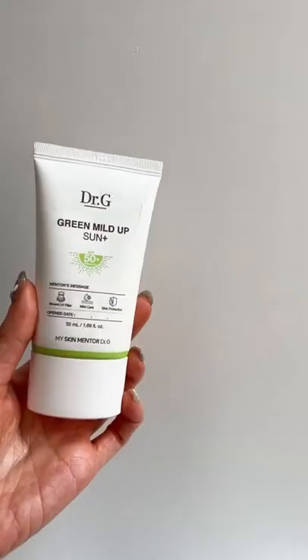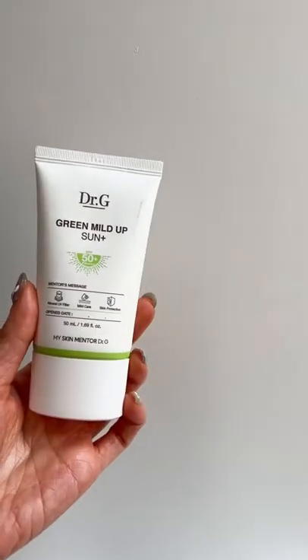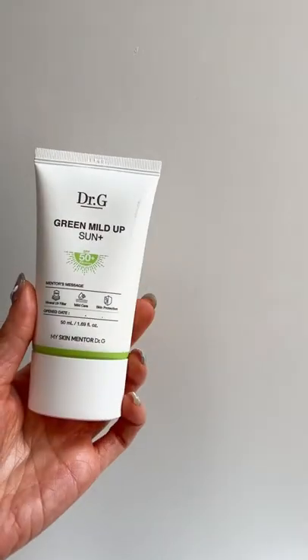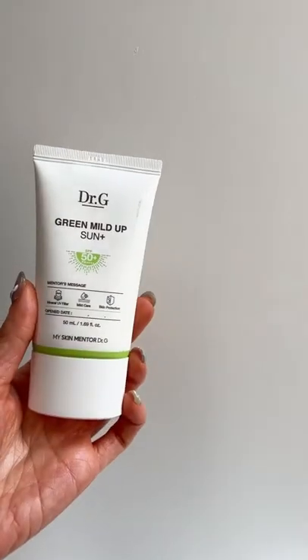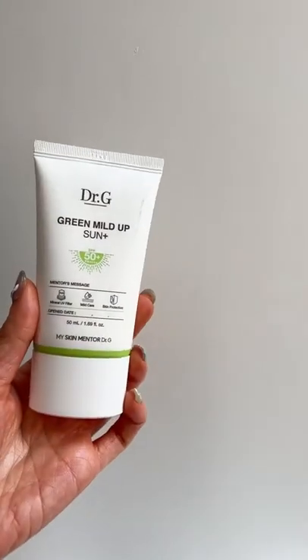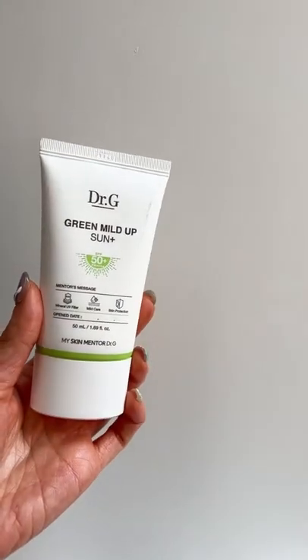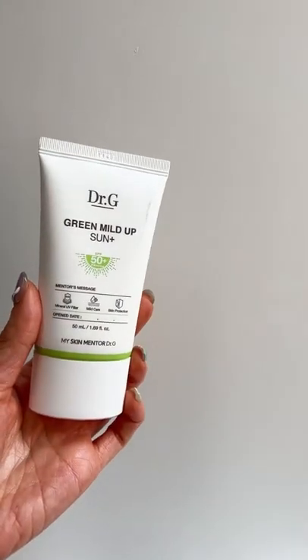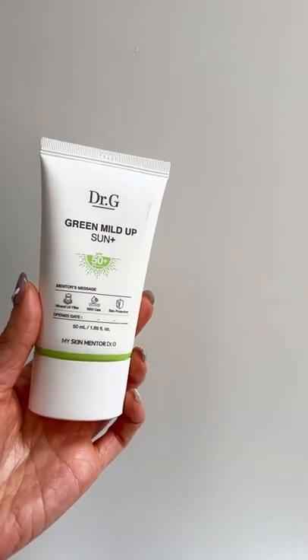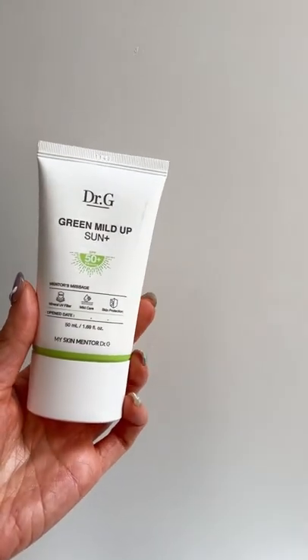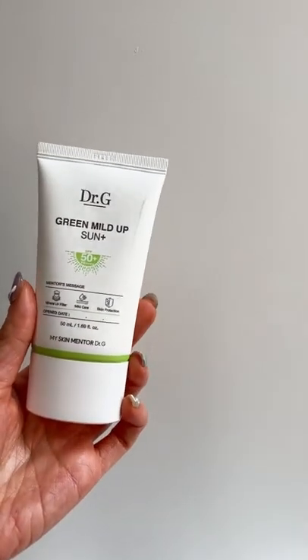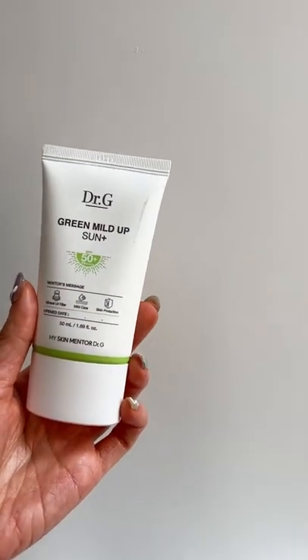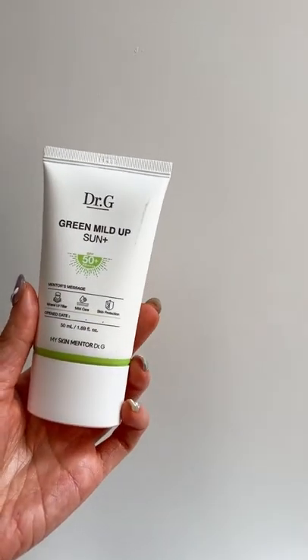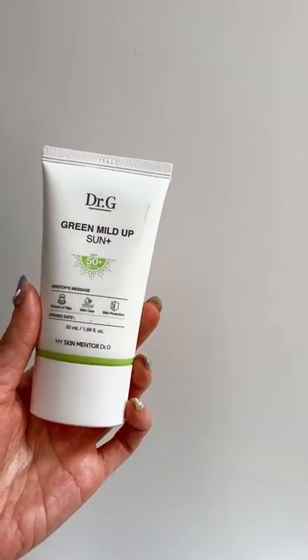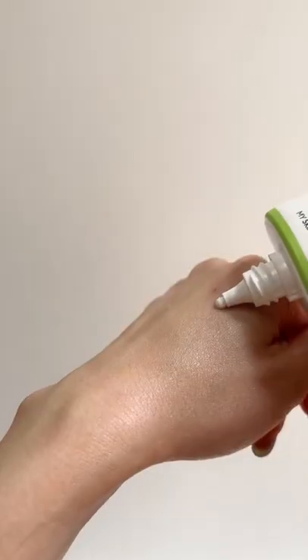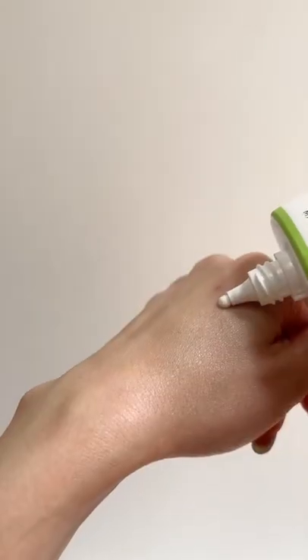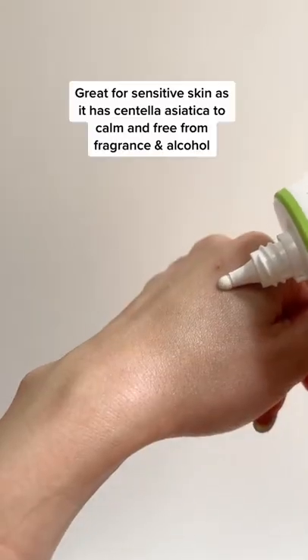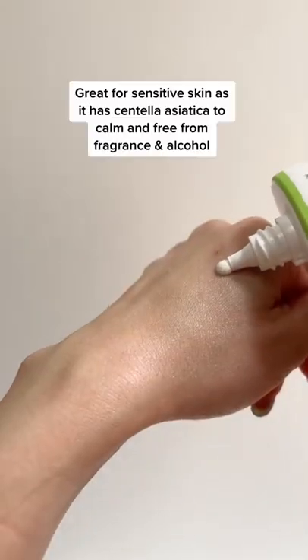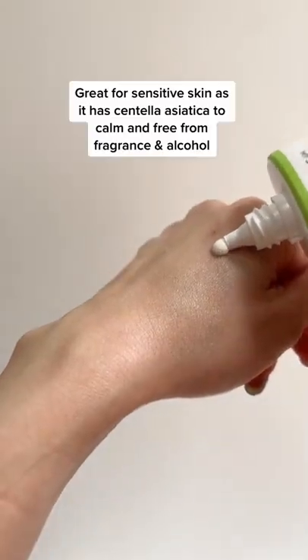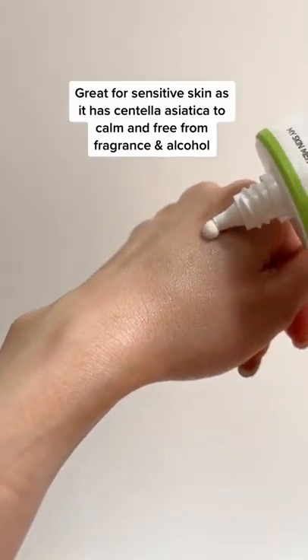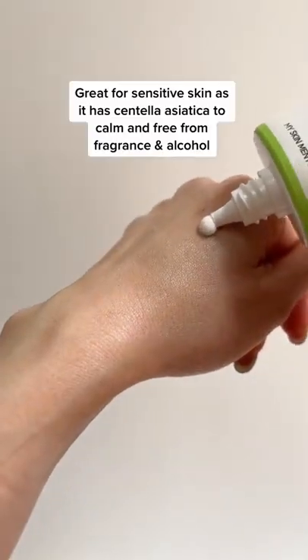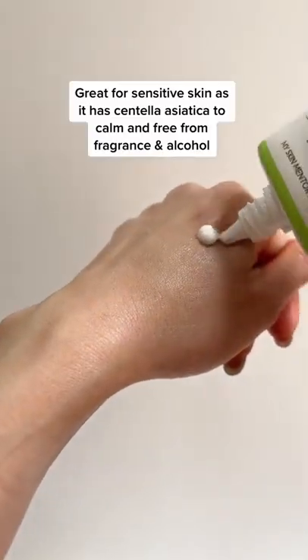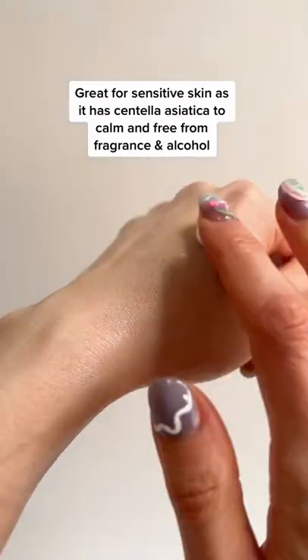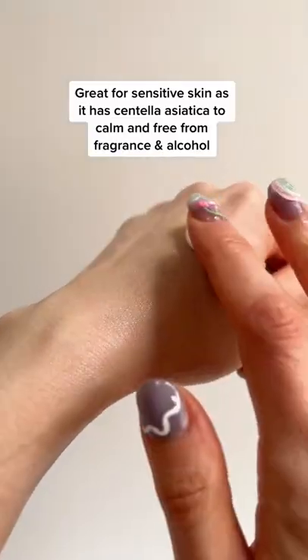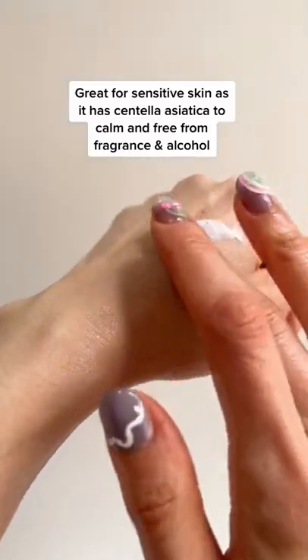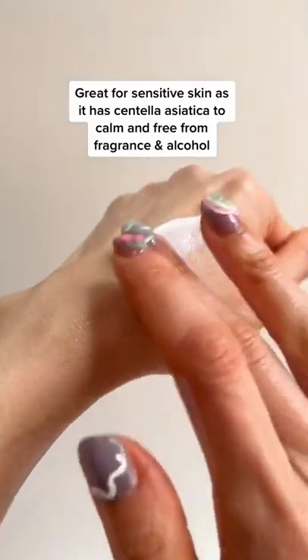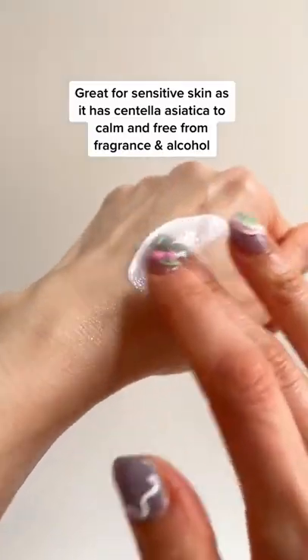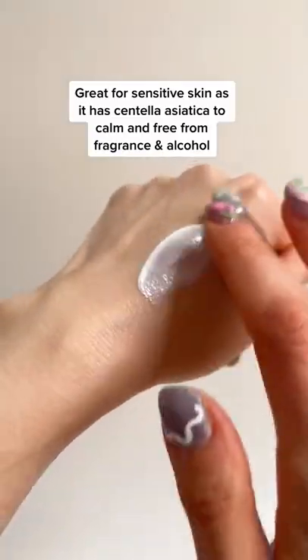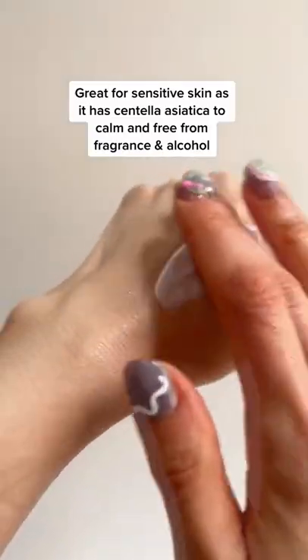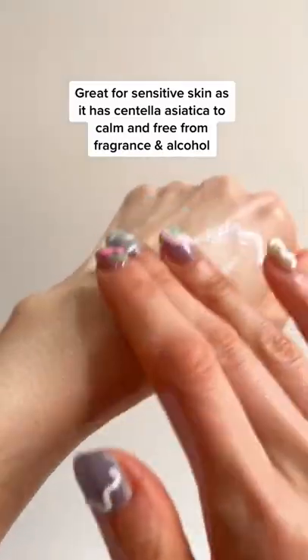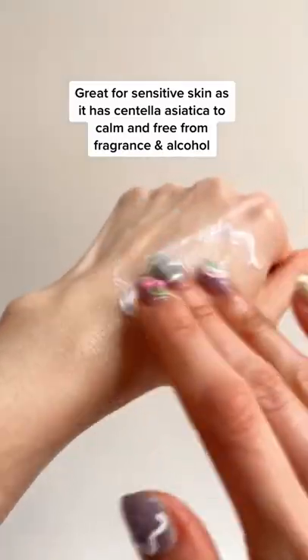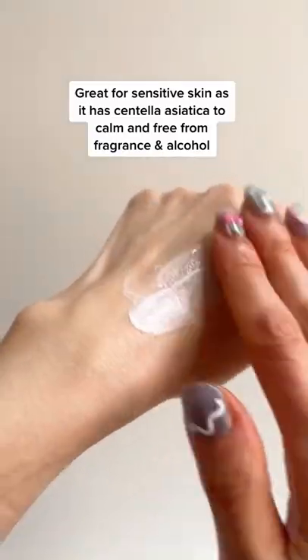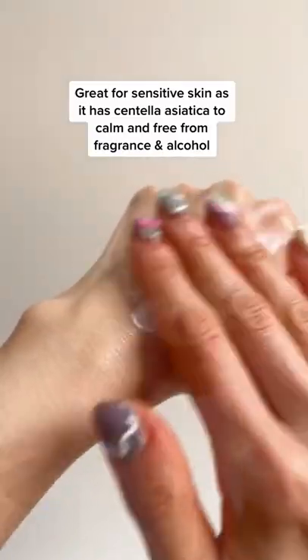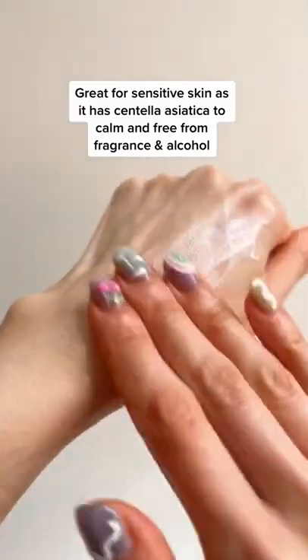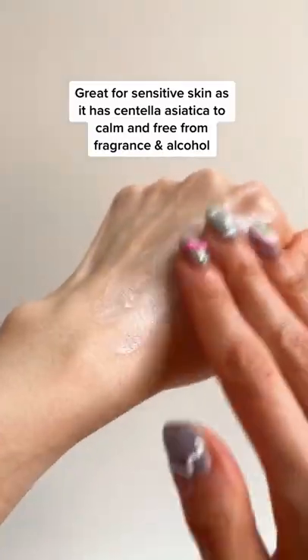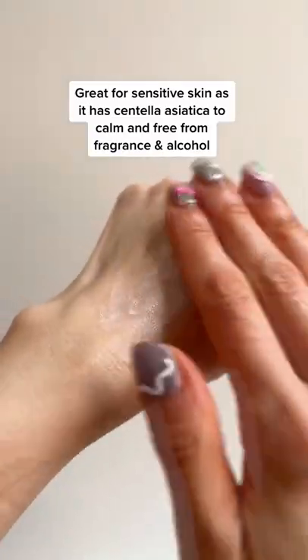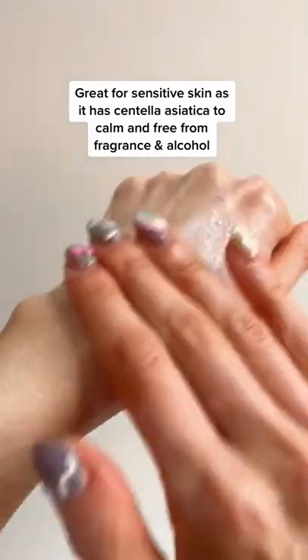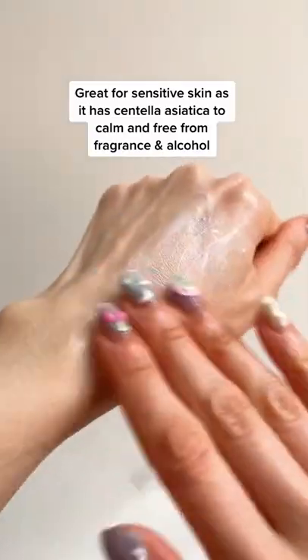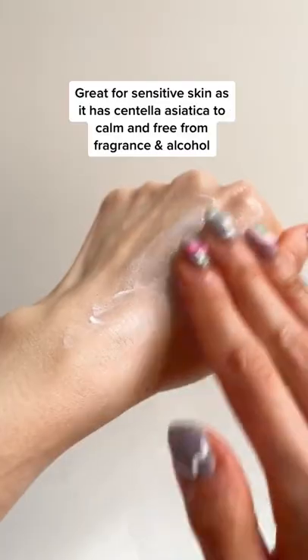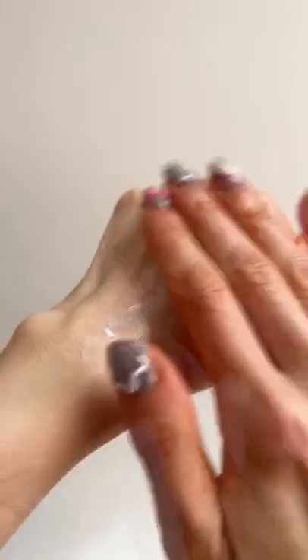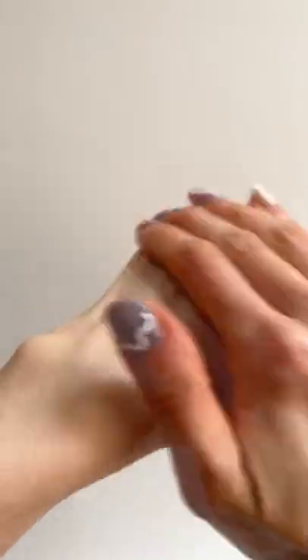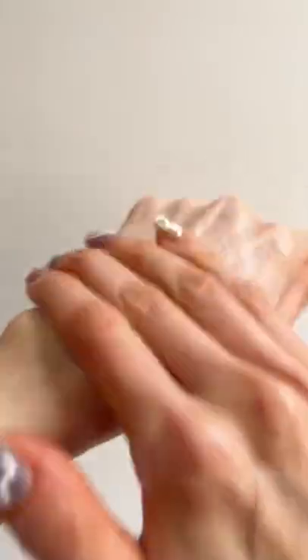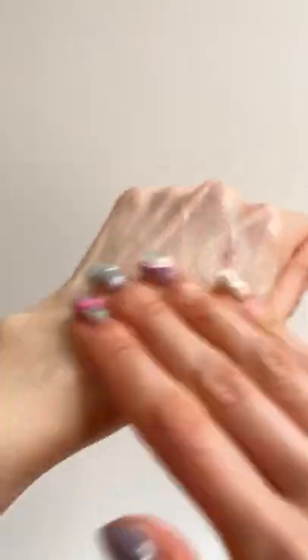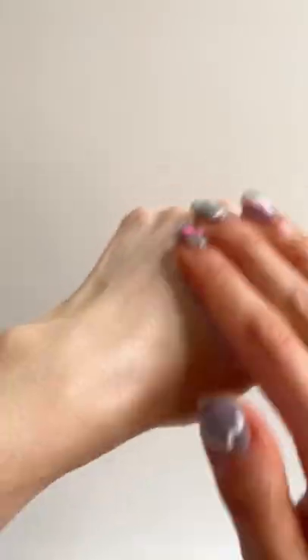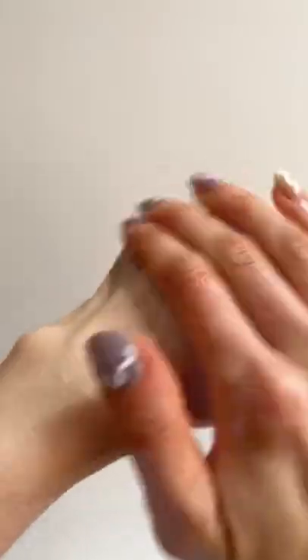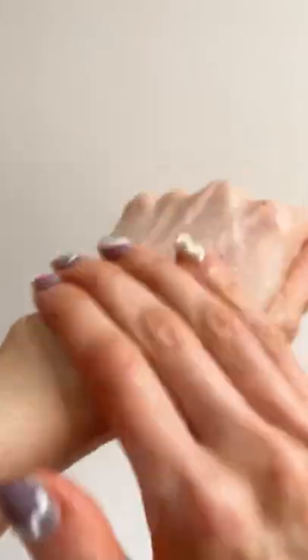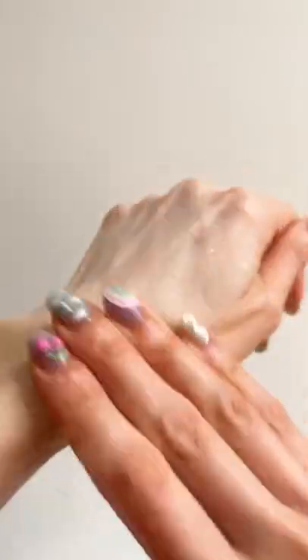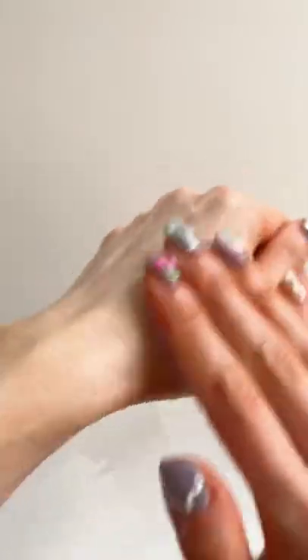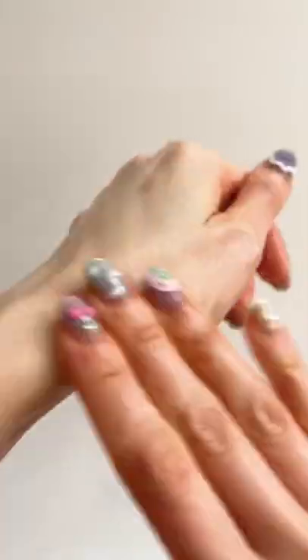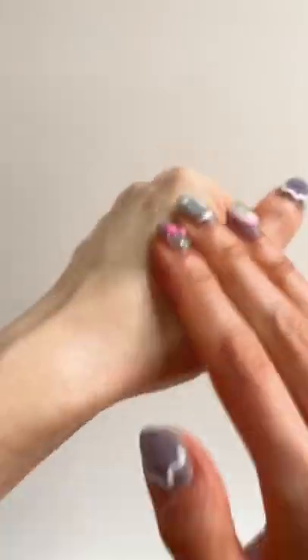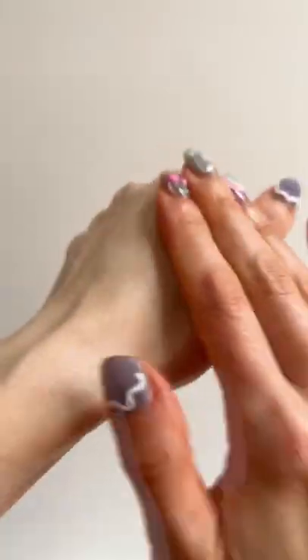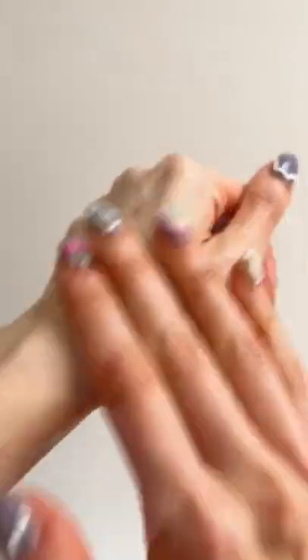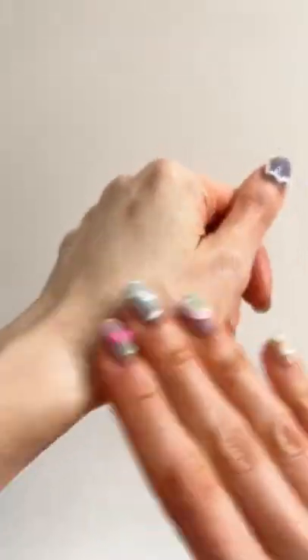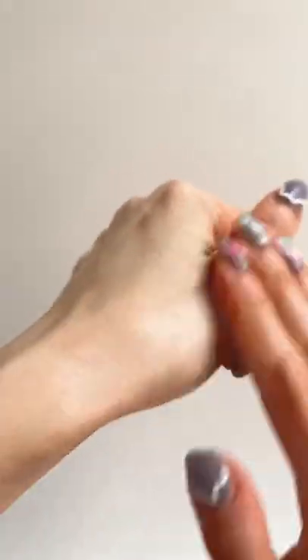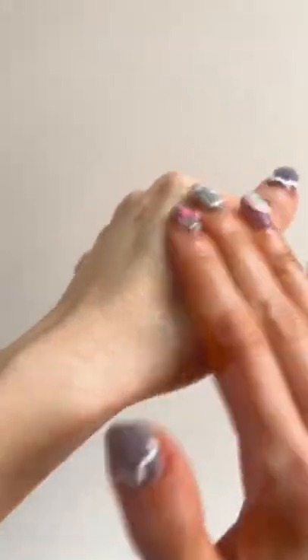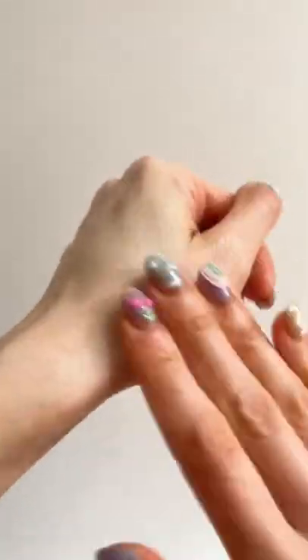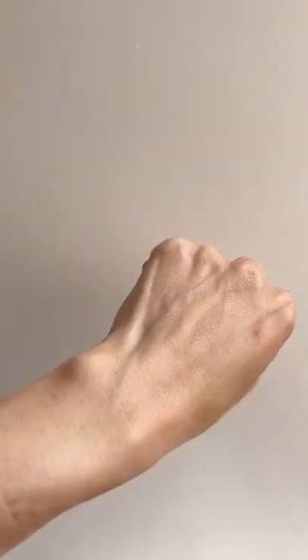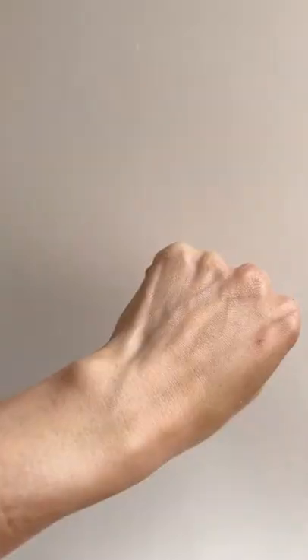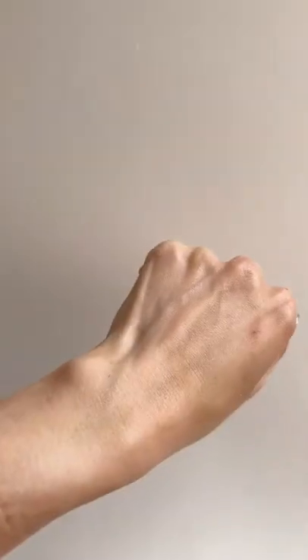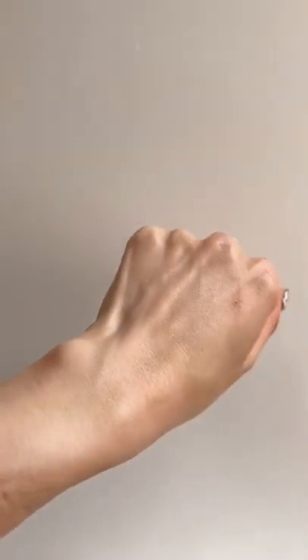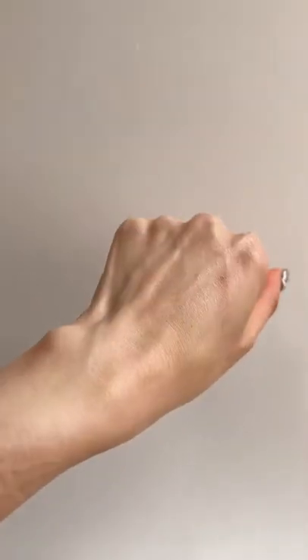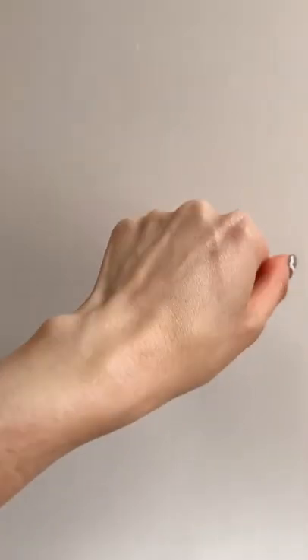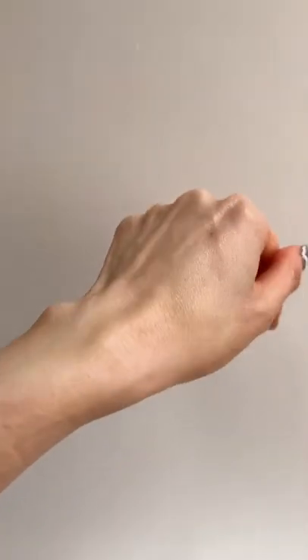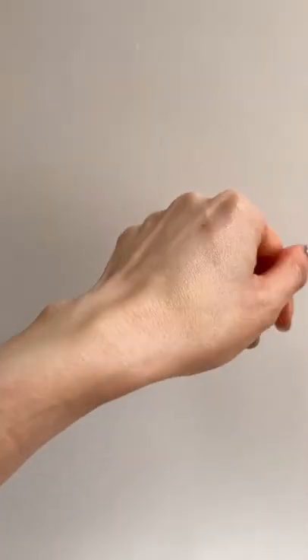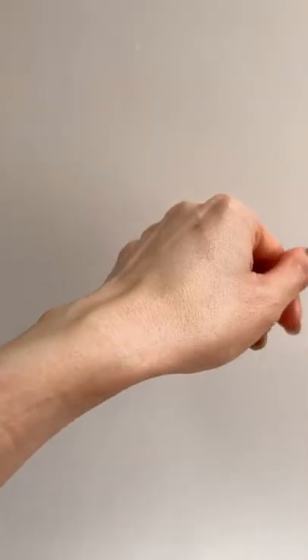Love this mineral sunscreen from Dr. G, as it leaves a rubbery matte finish that really primes your skin for makeup without being too drying.